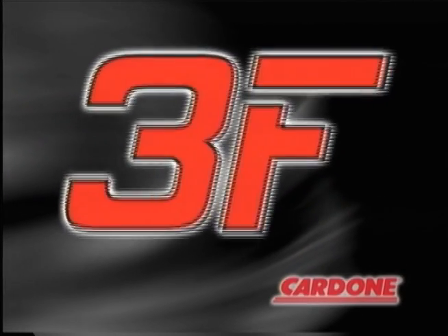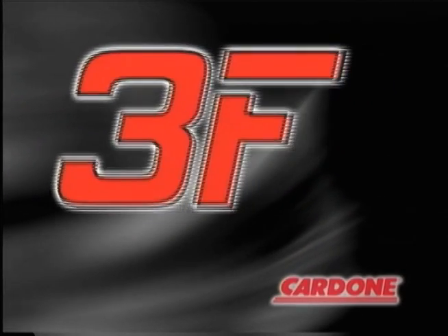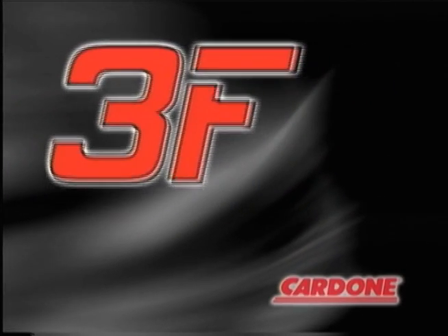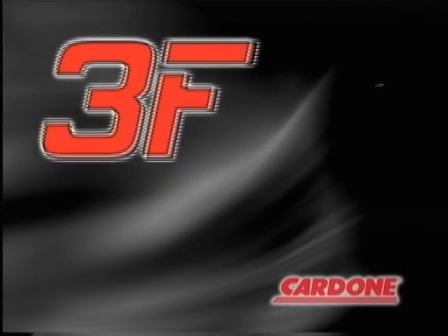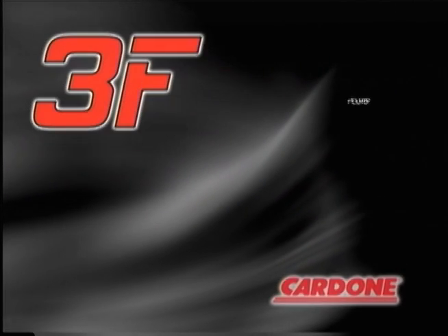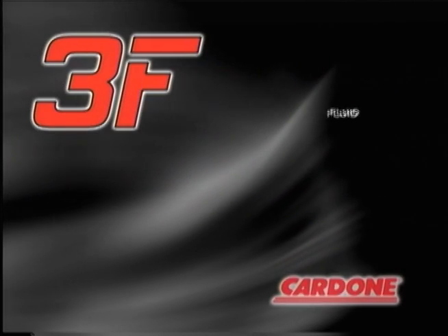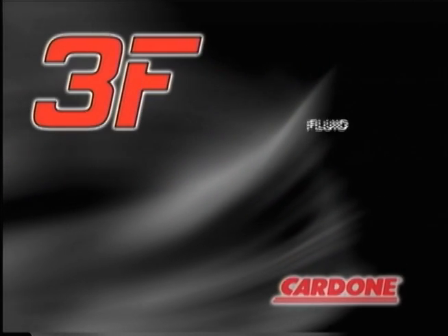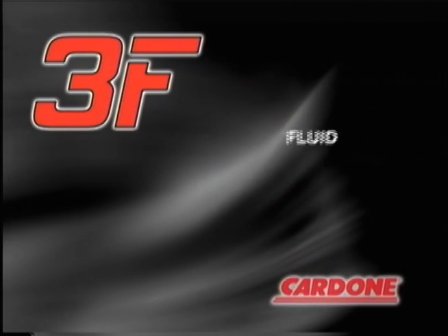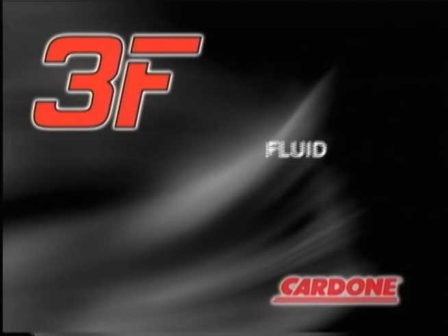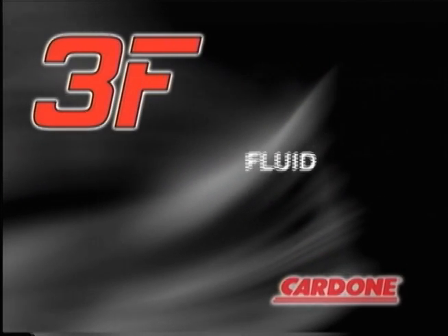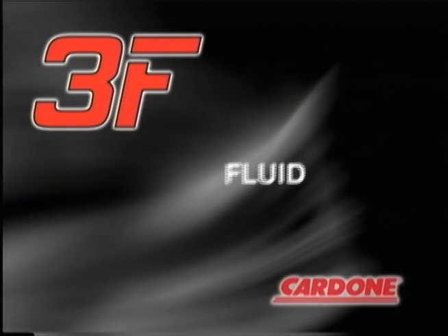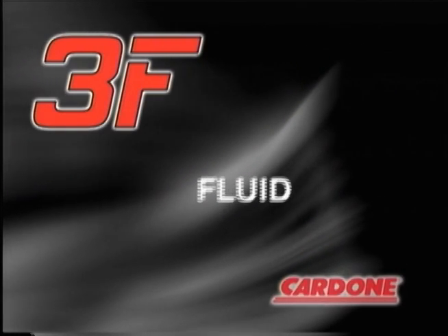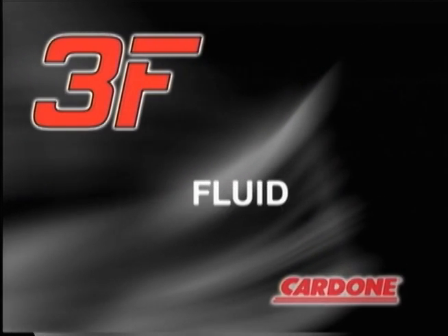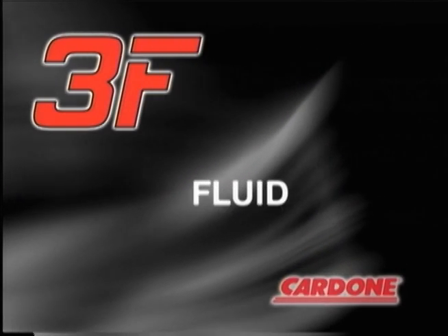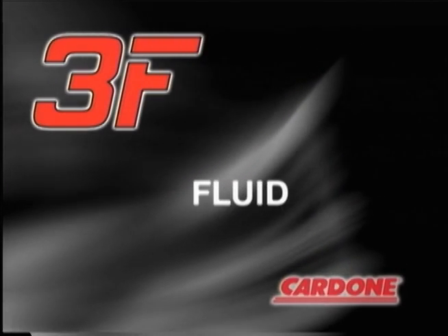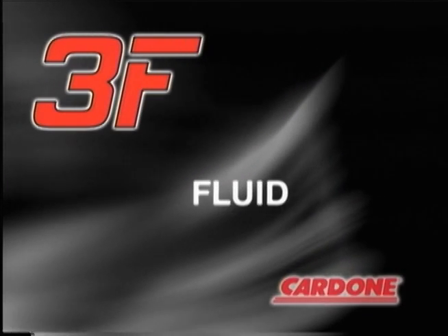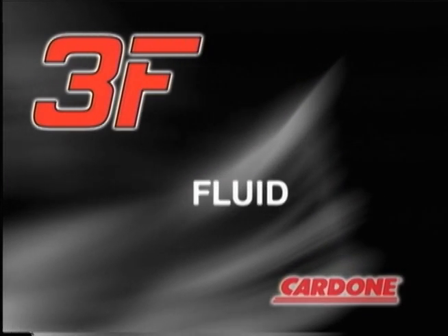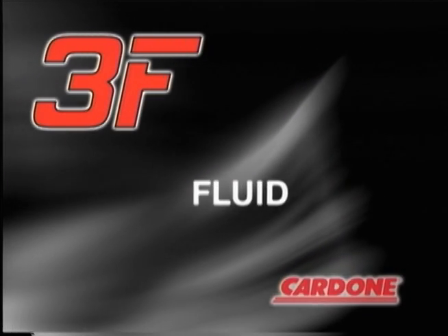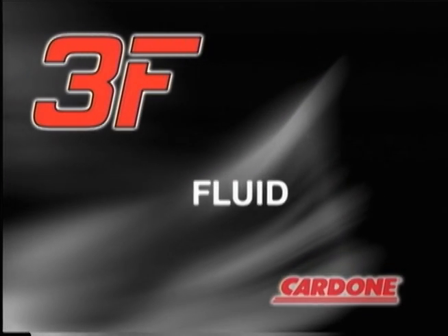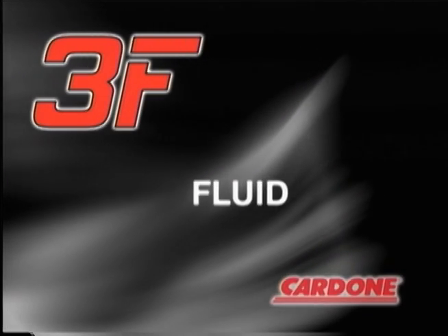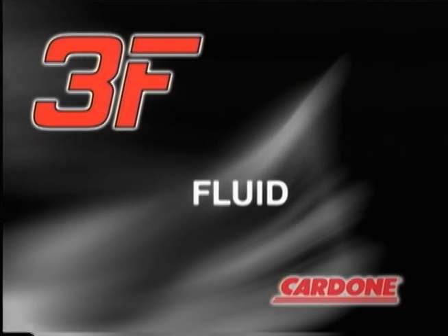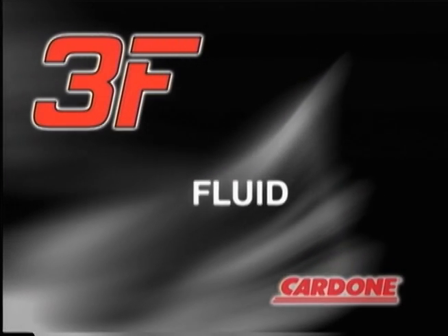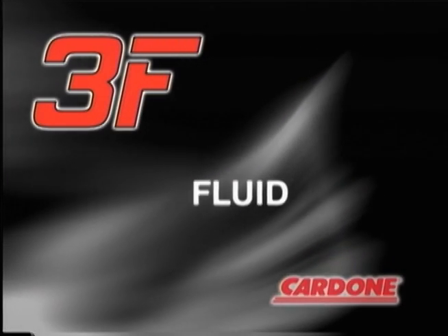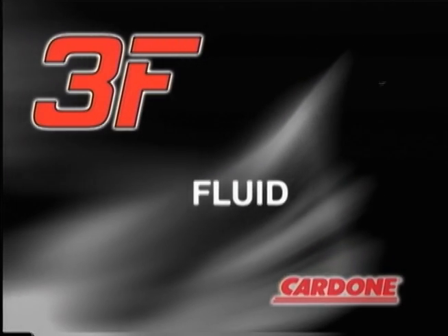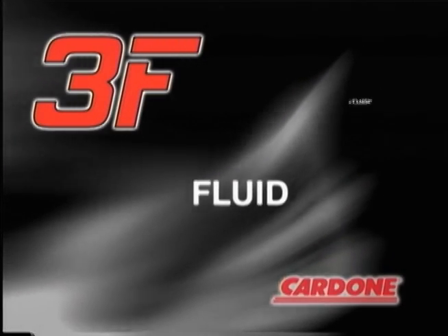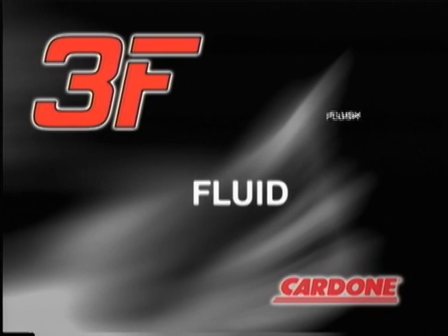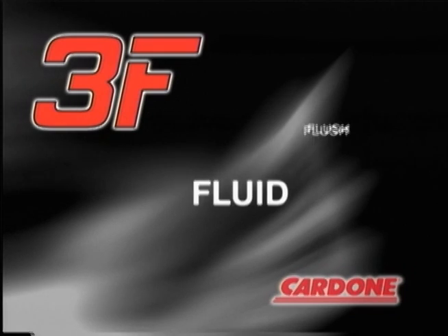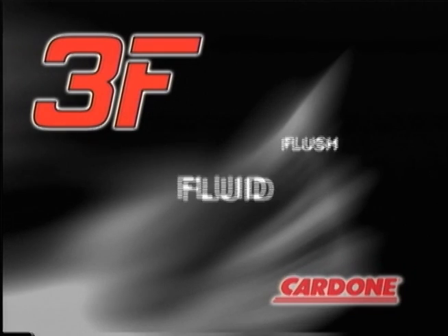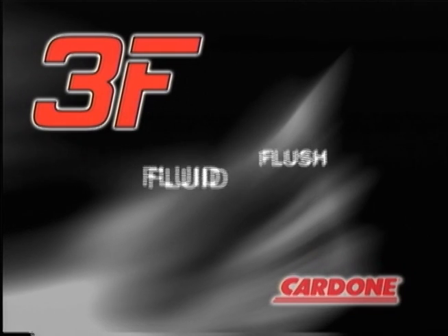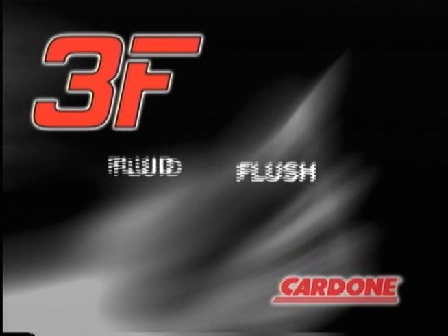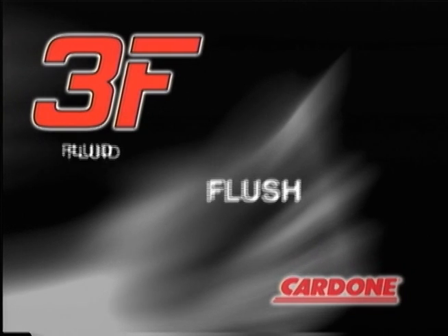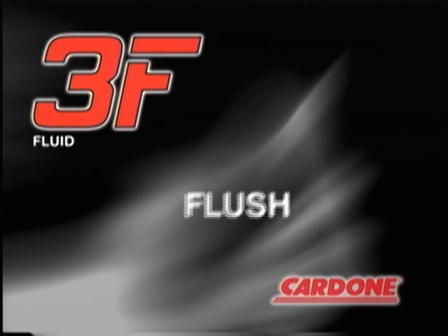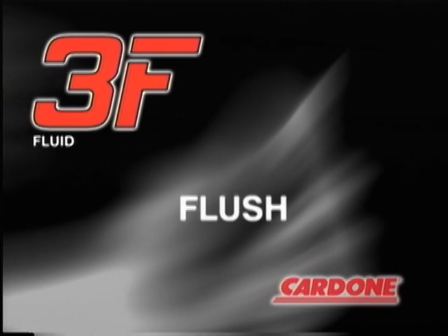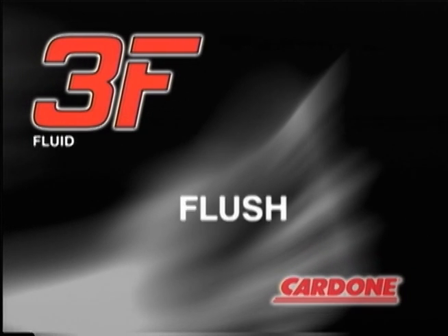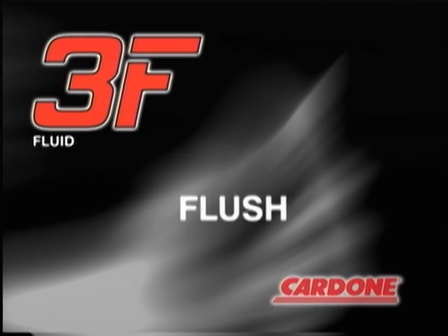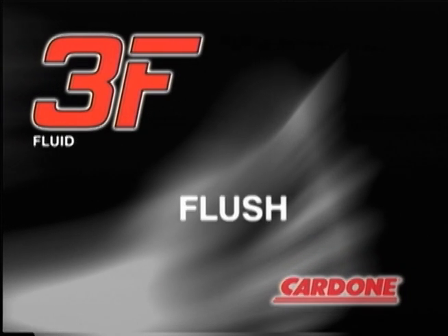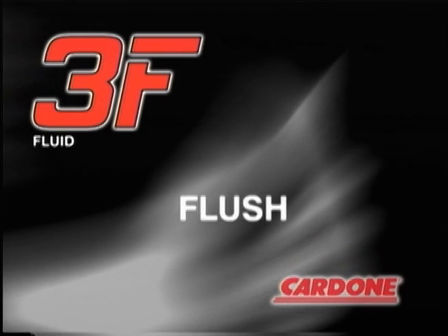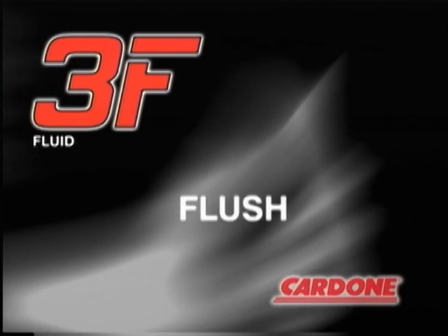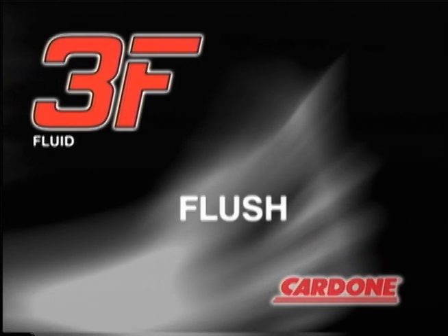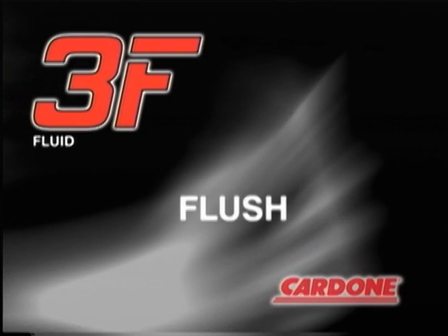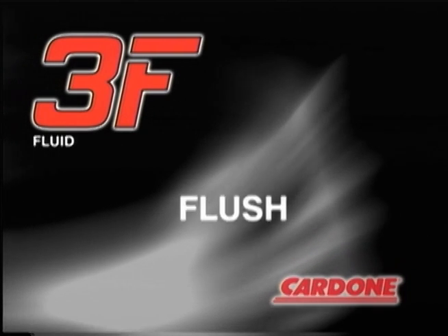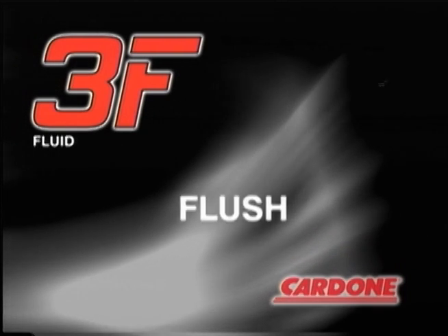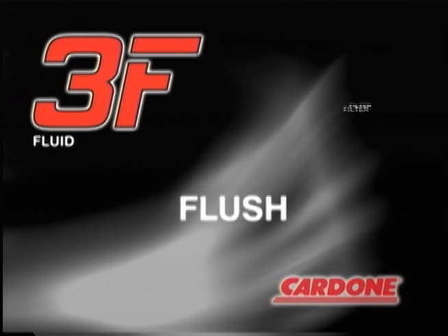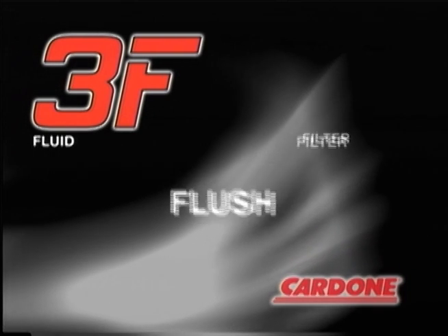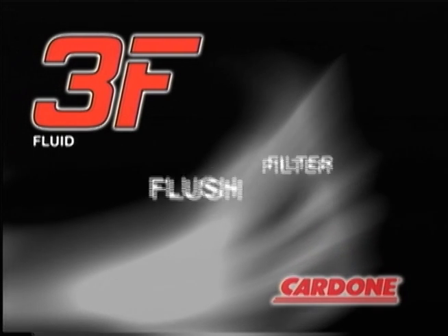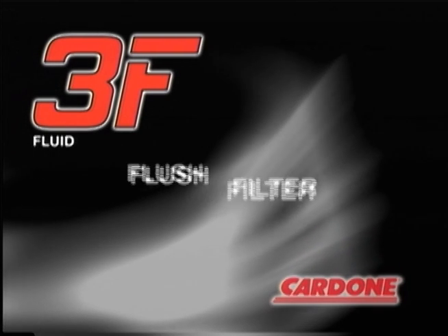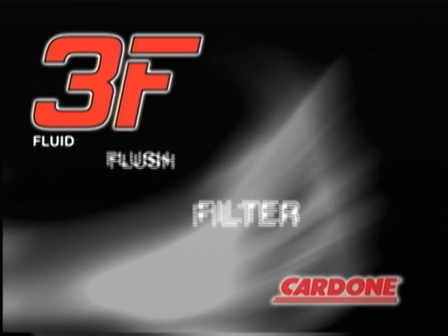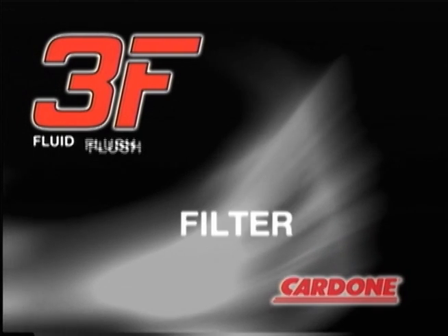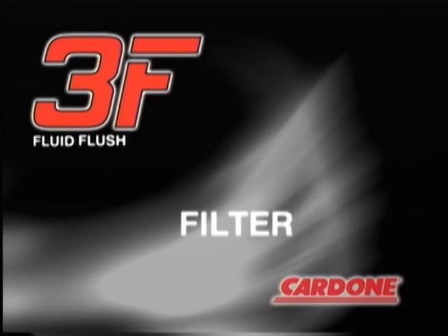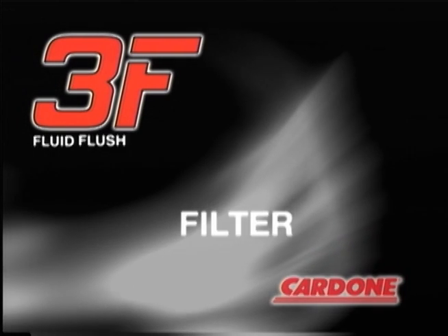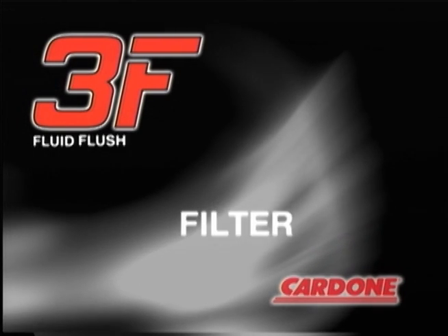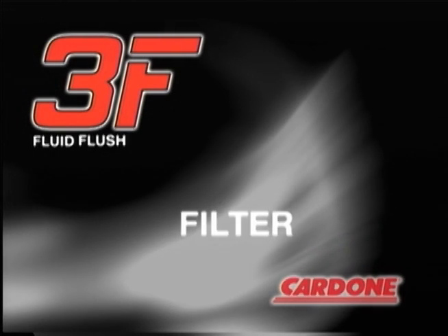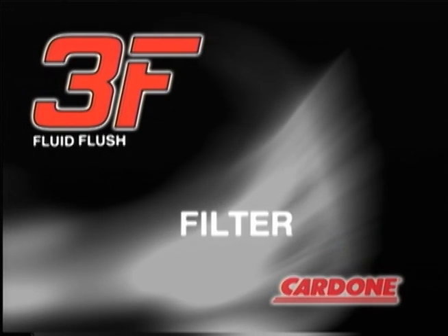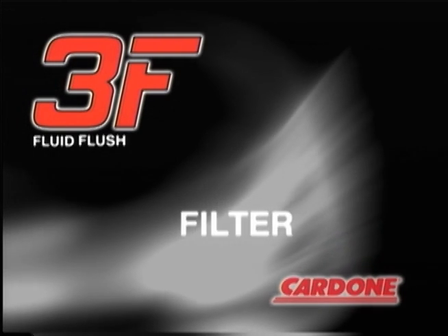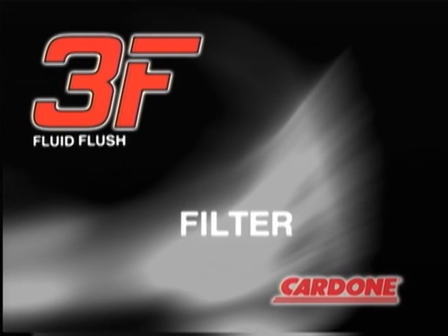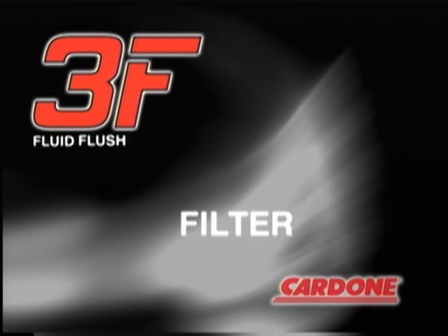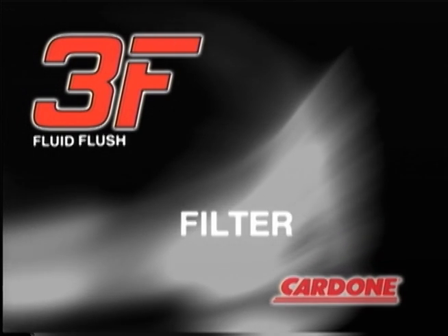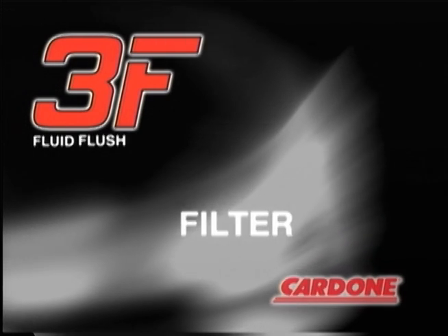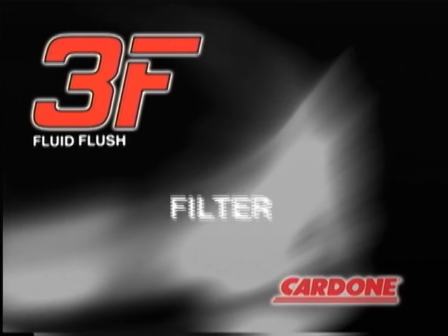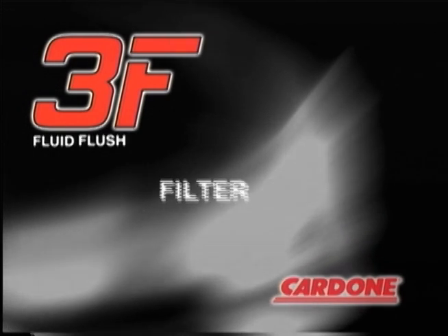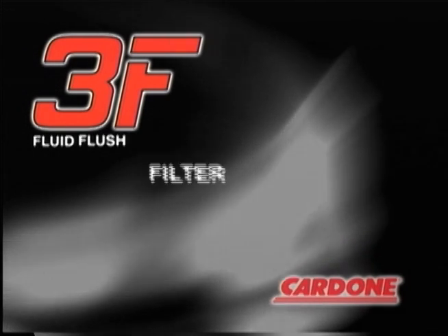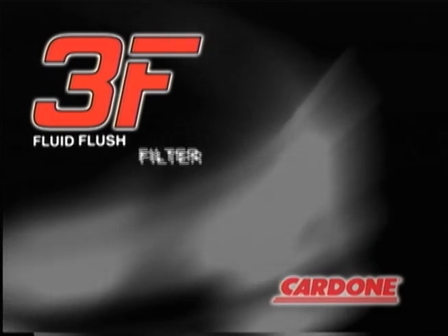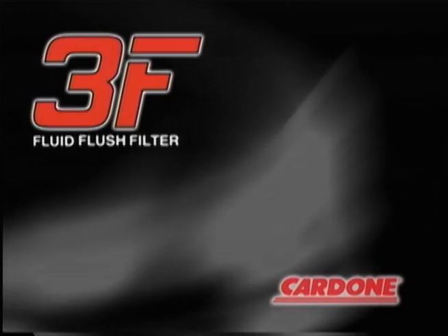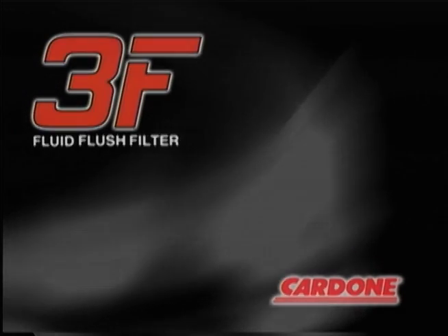Use a quality fluid specific to your application. Always flush the system. And install an in-line filter.